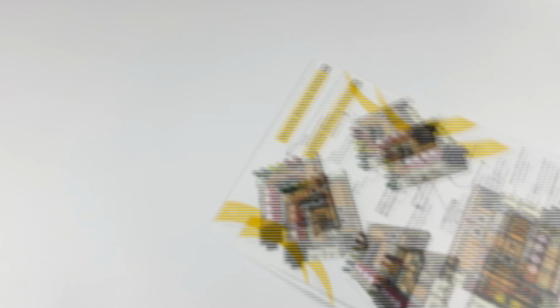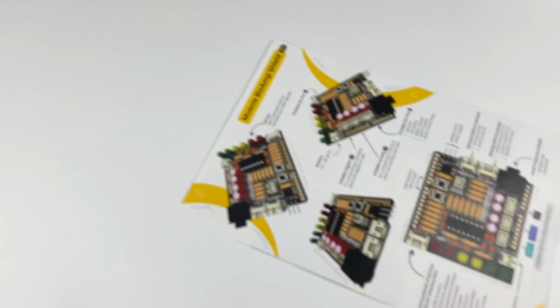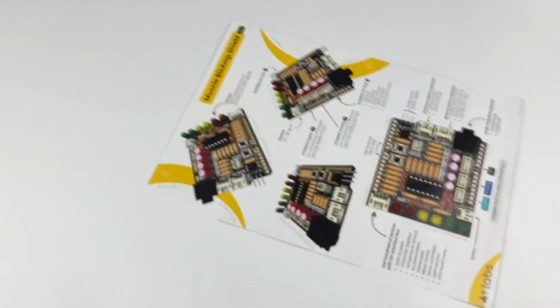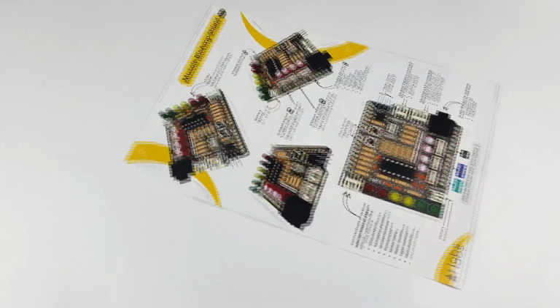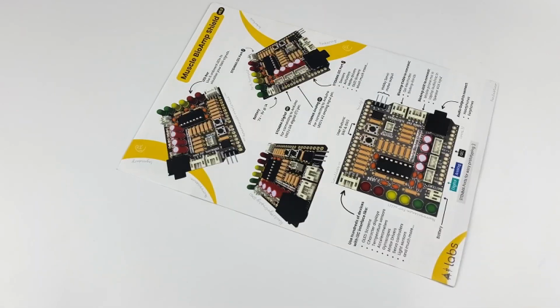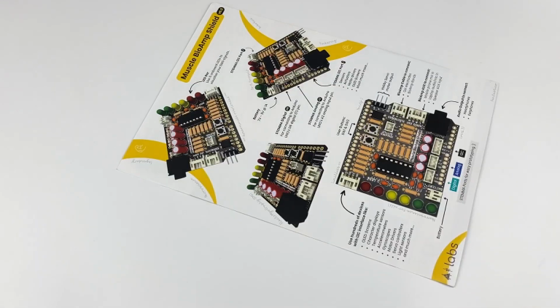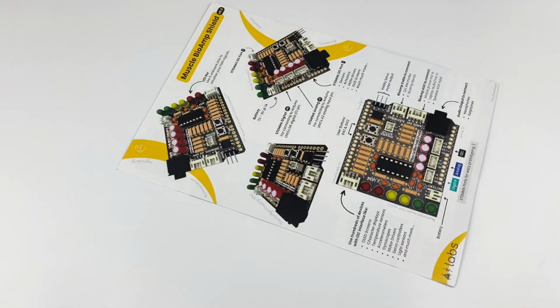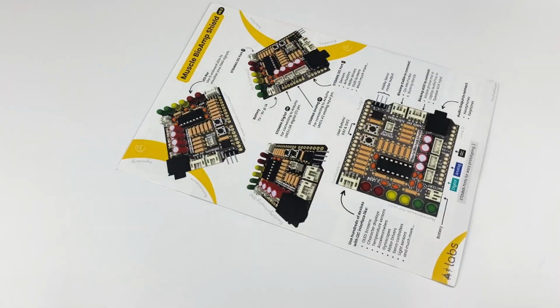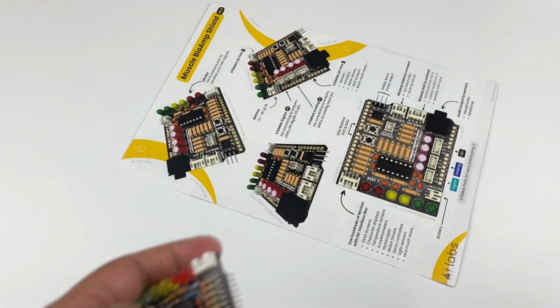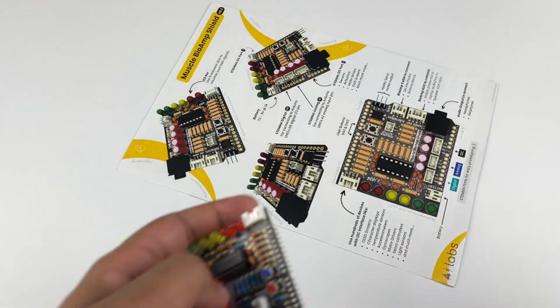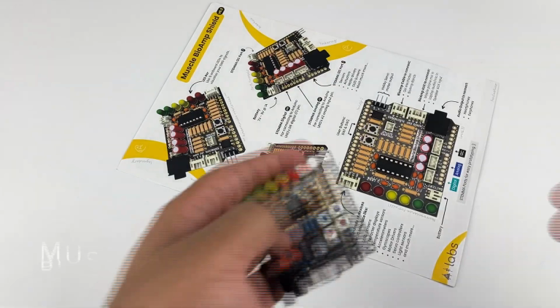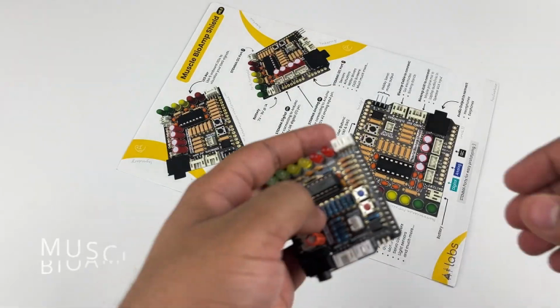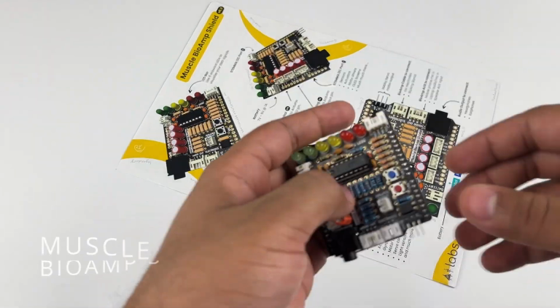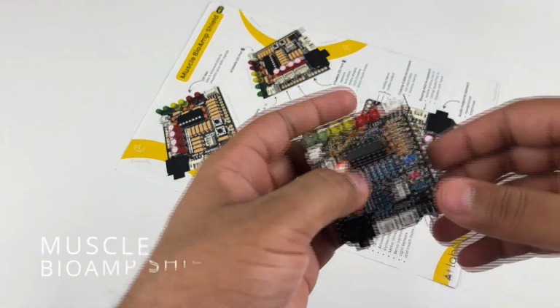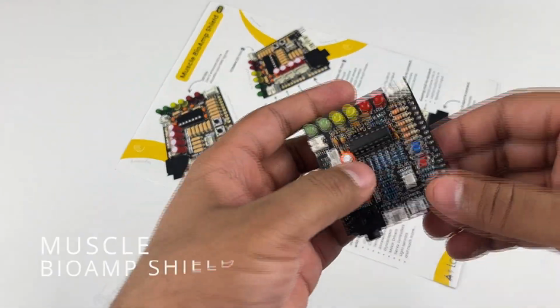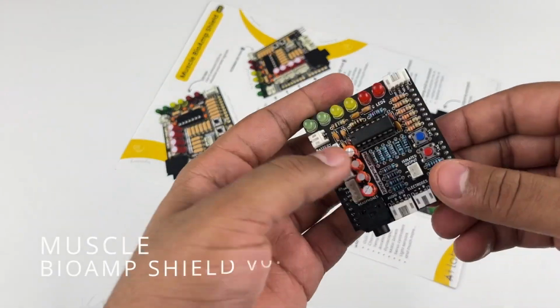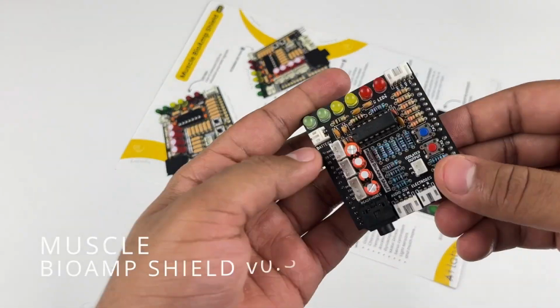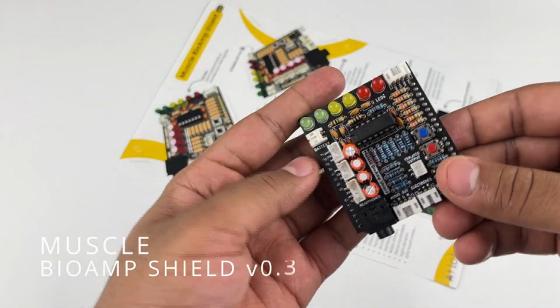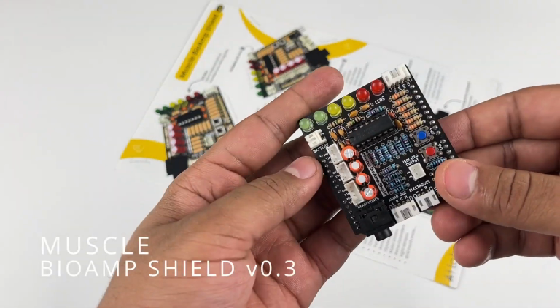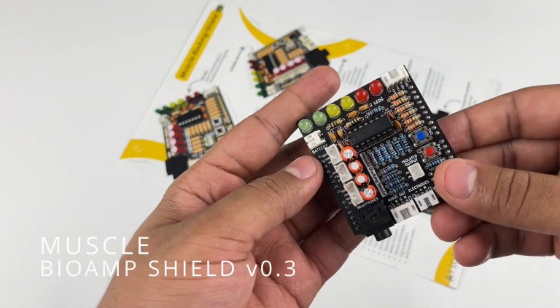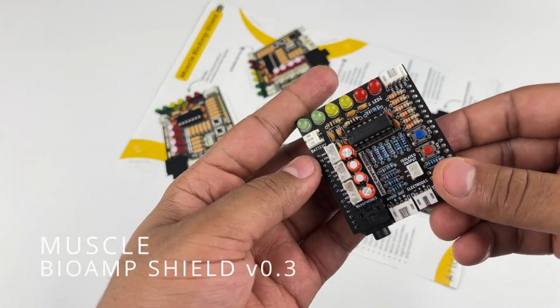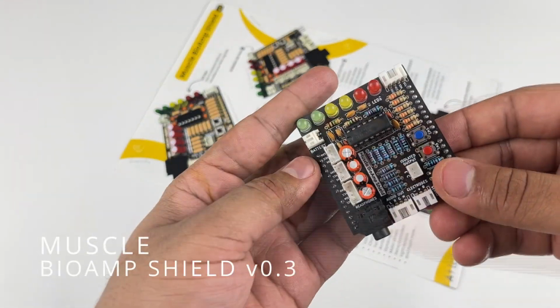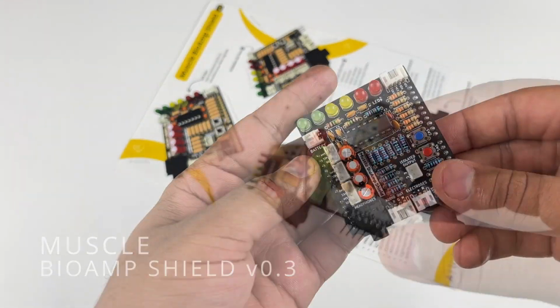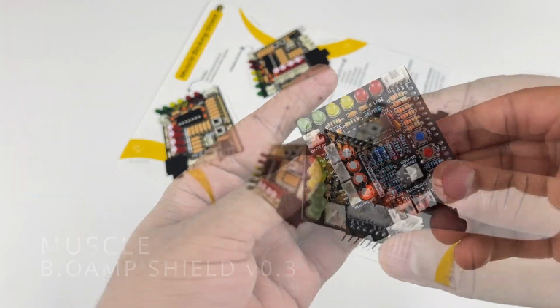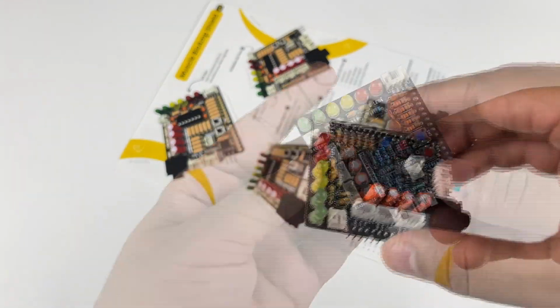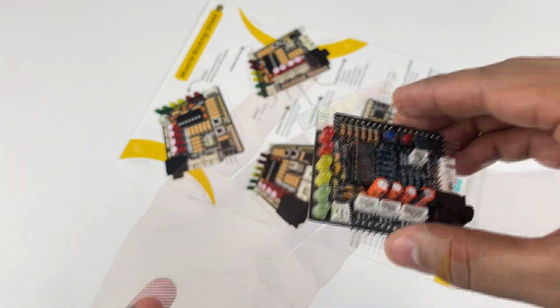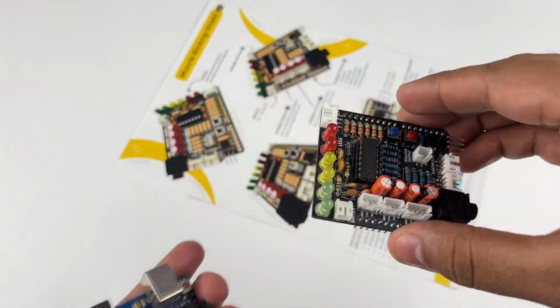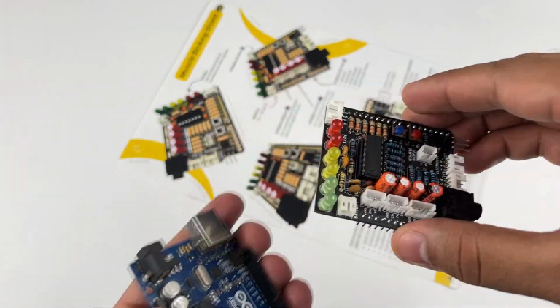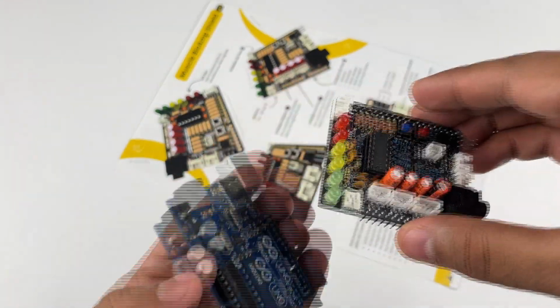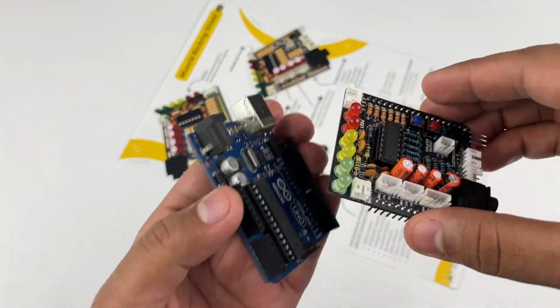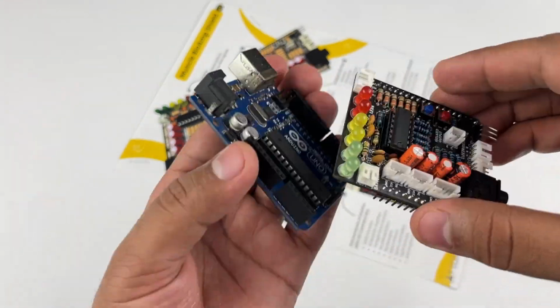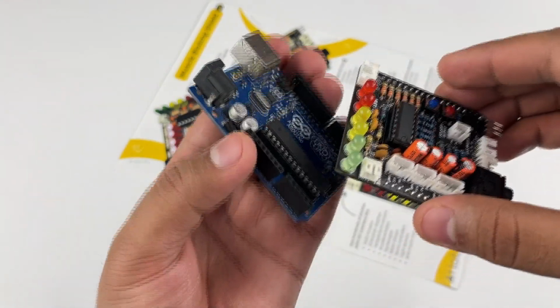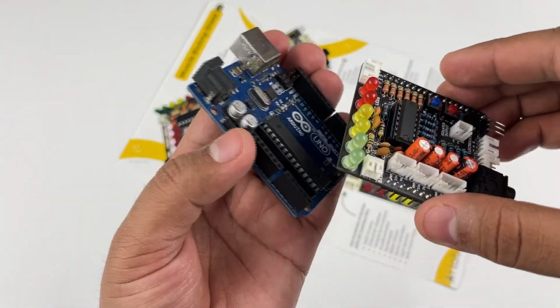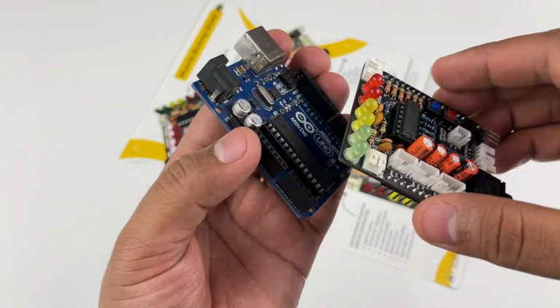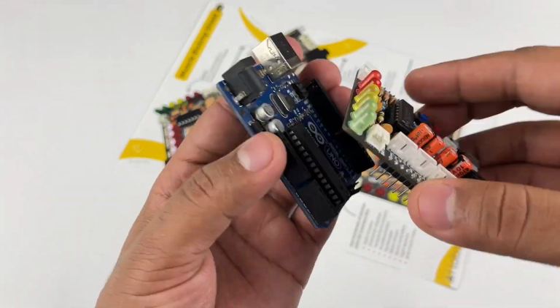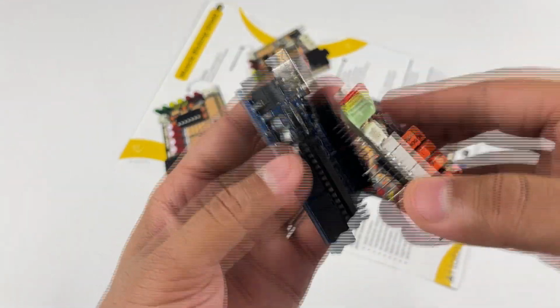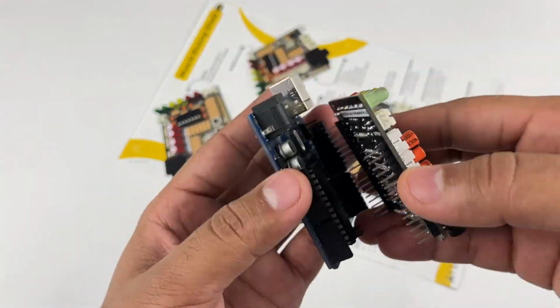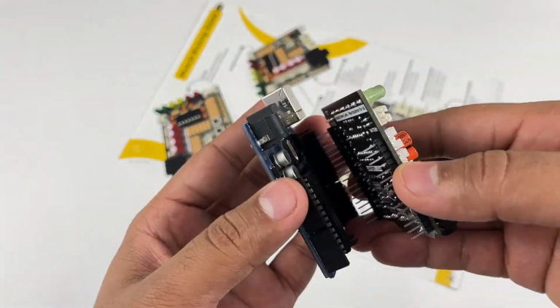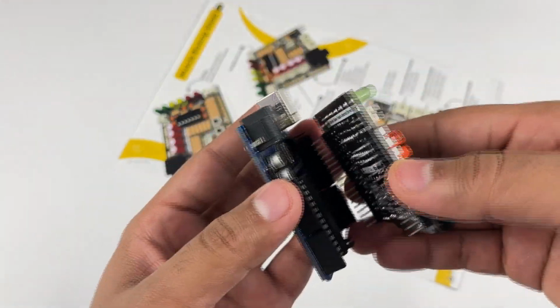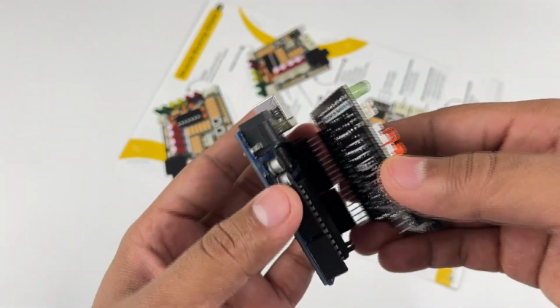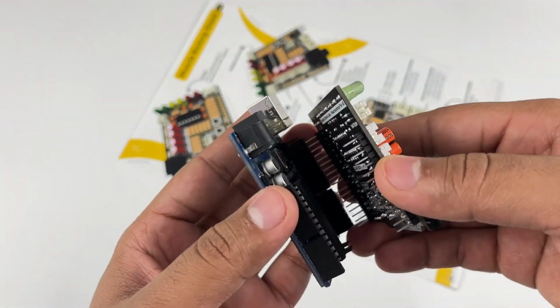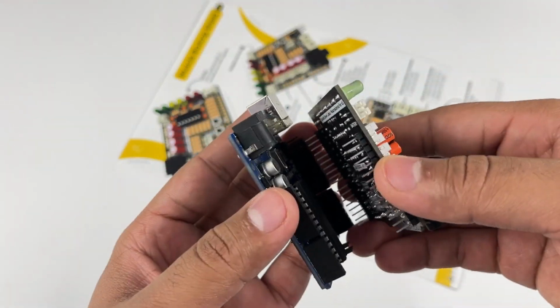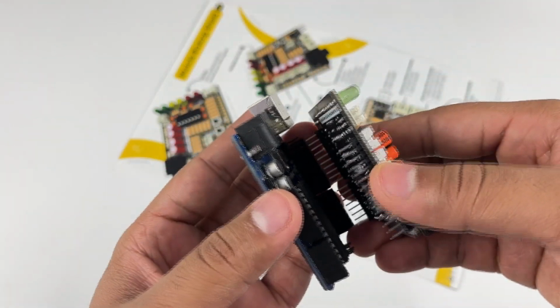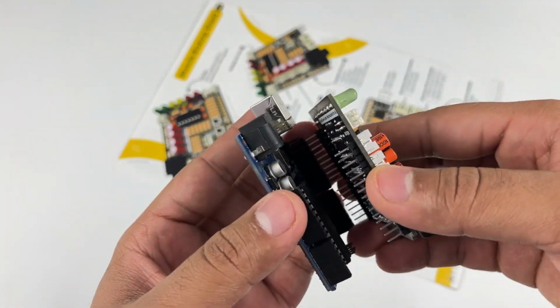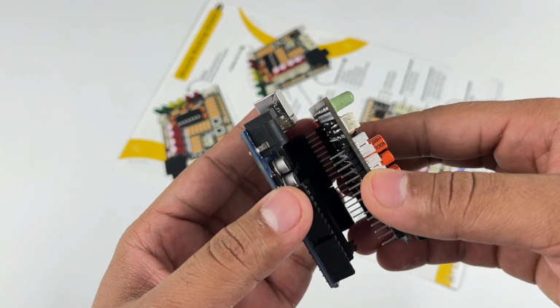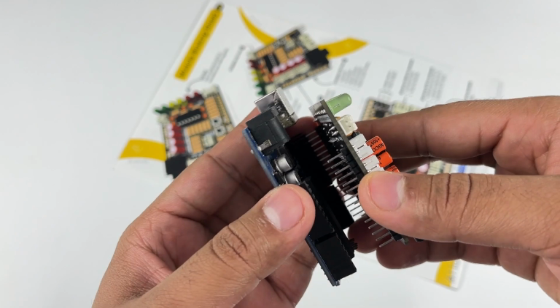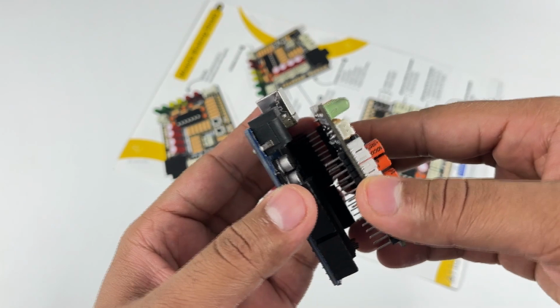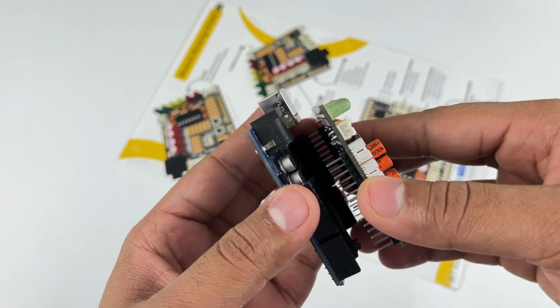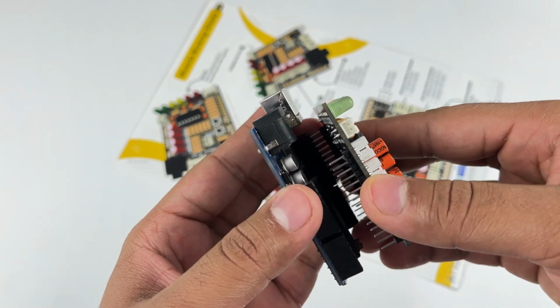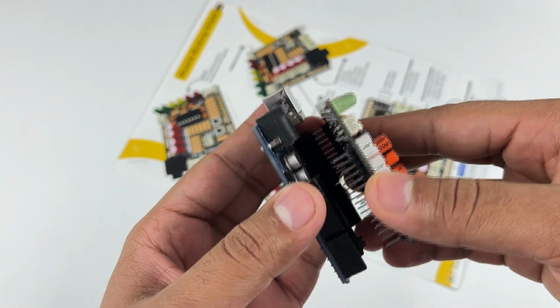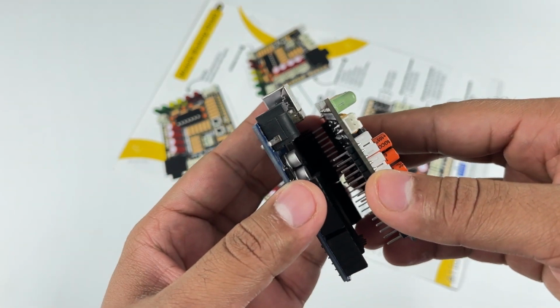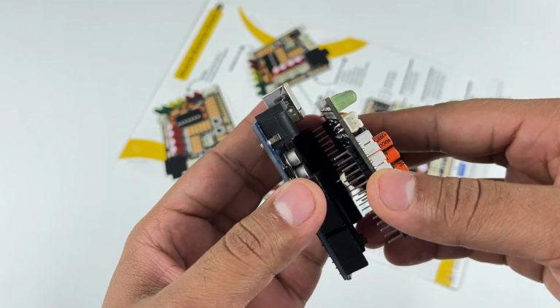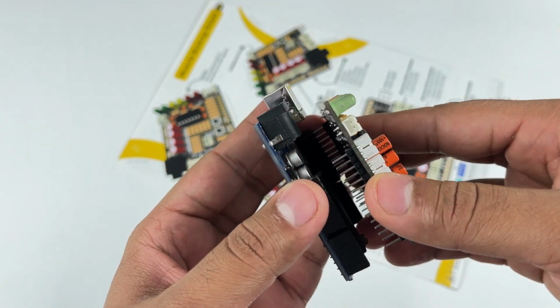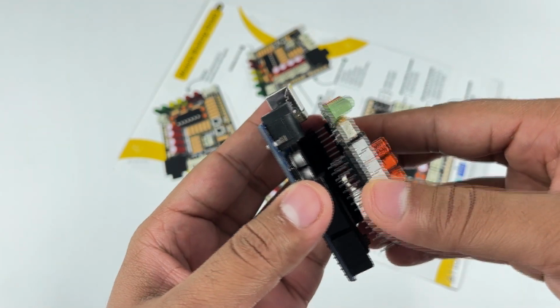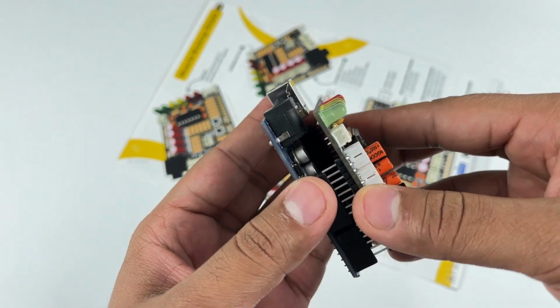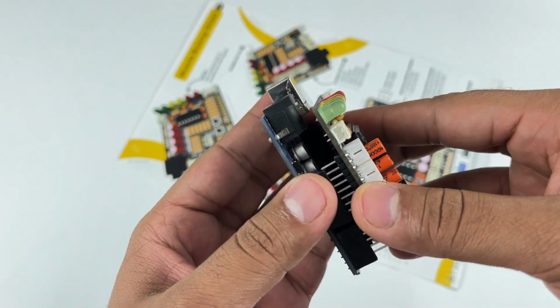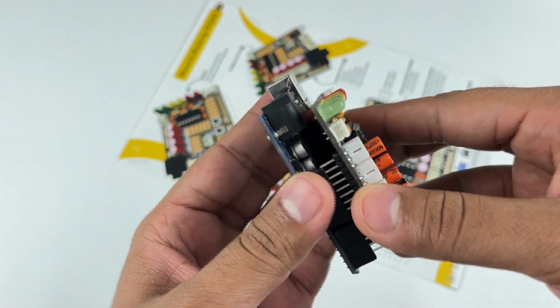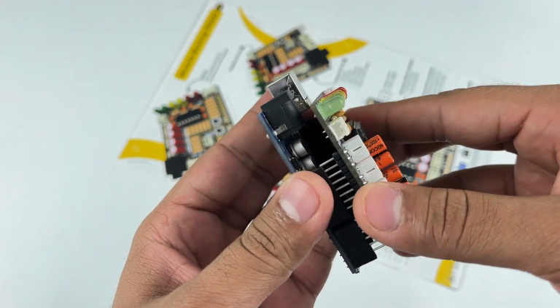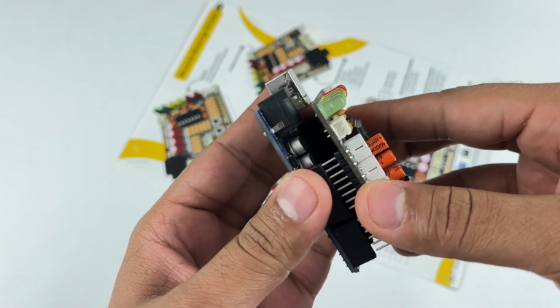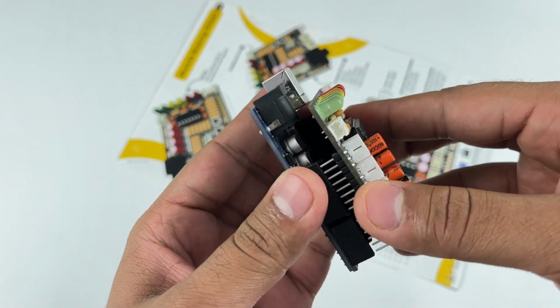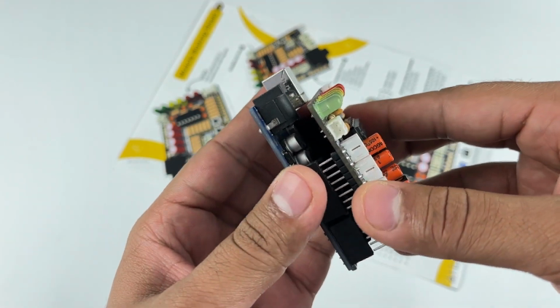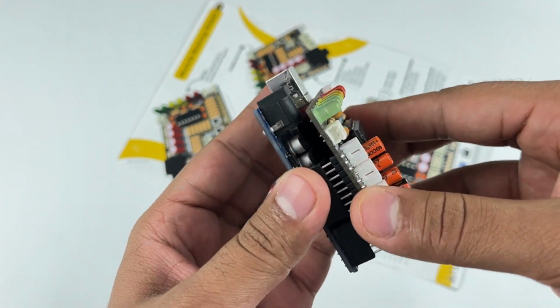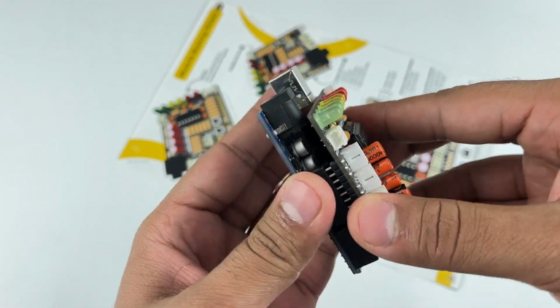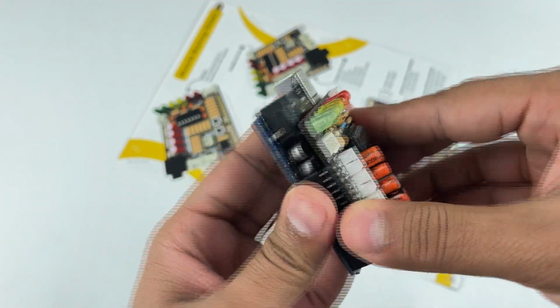This is Muscle Bi-Amp Shield version 0.3. It's an electromyography or EMG sensor shield for your Arduino Uno R3 board.